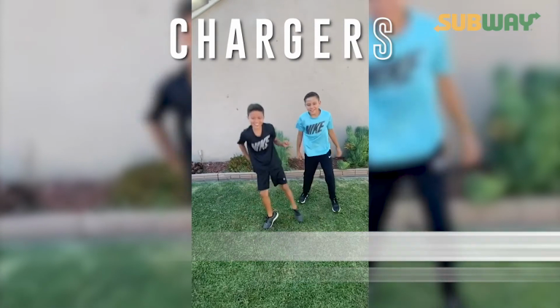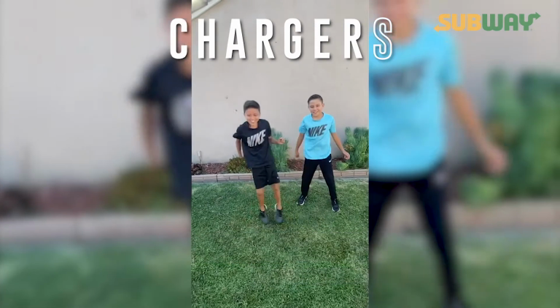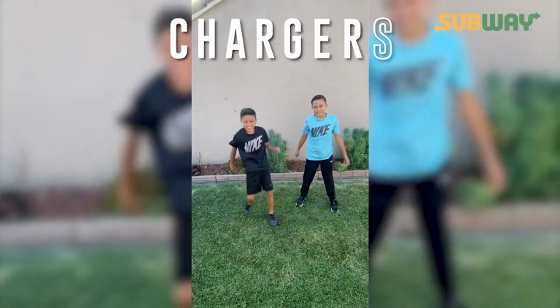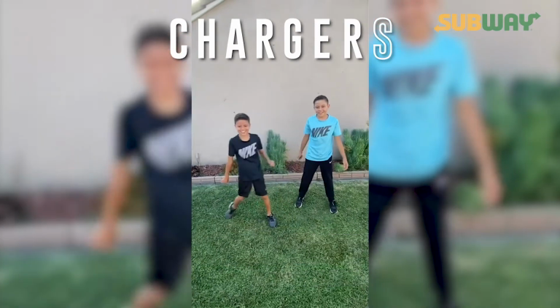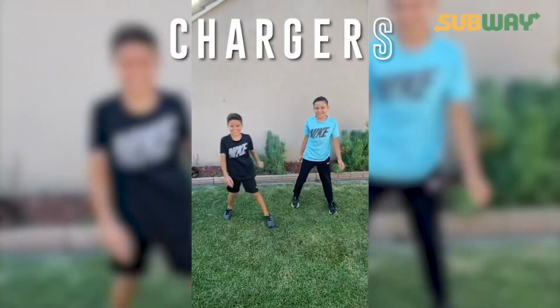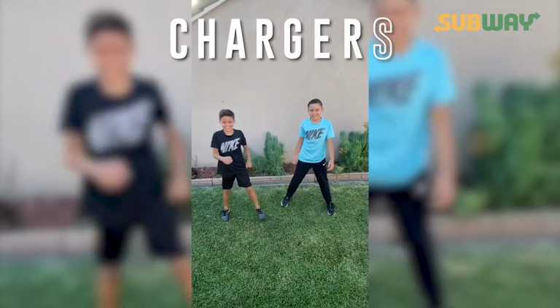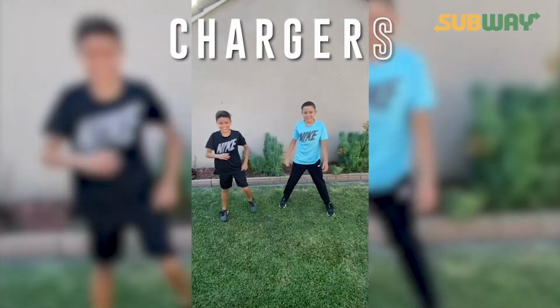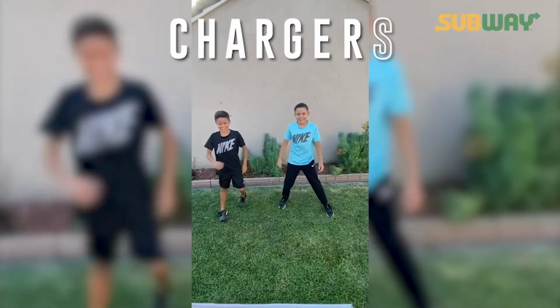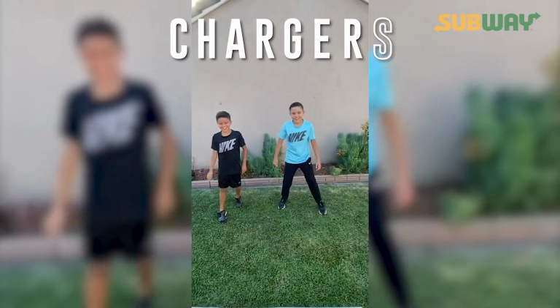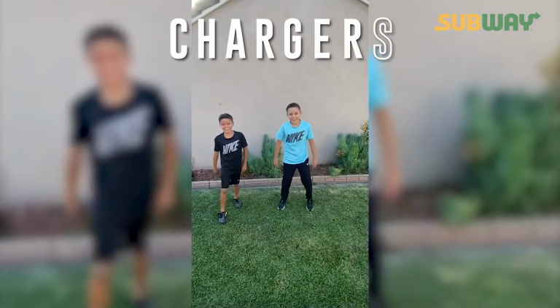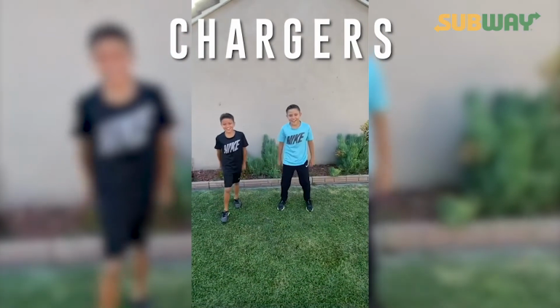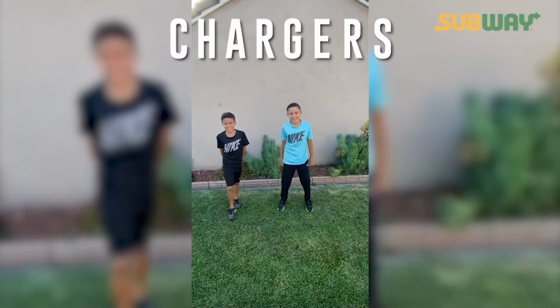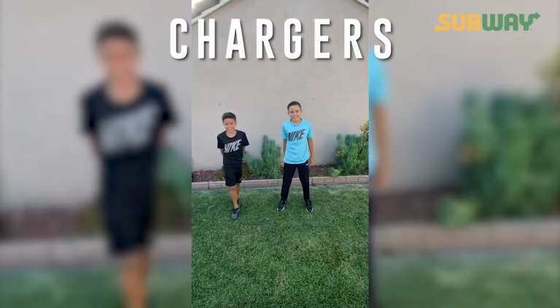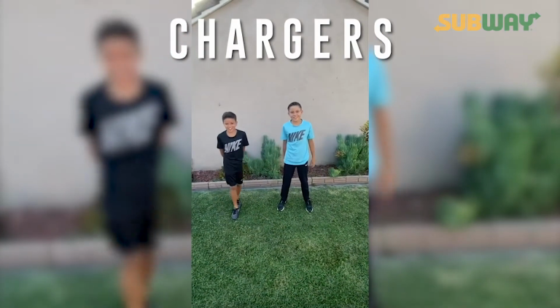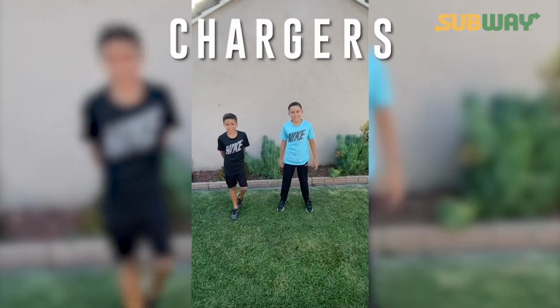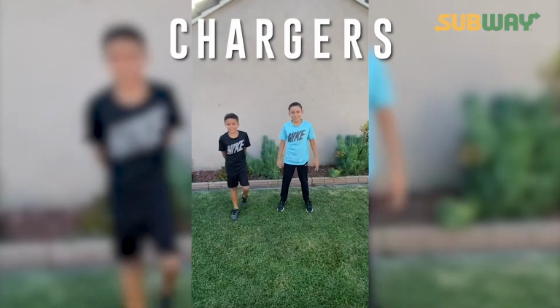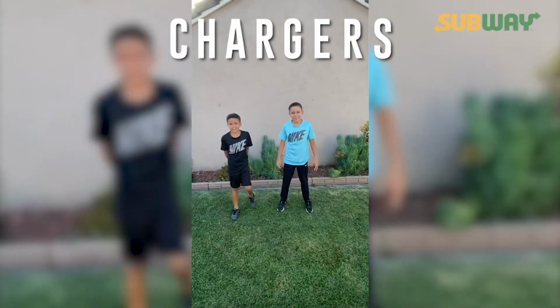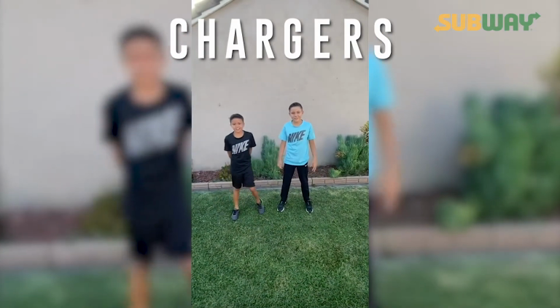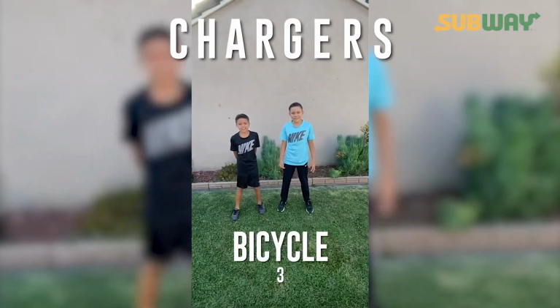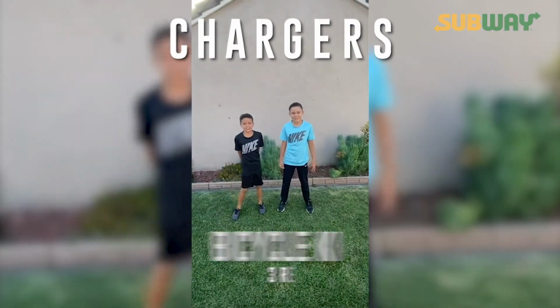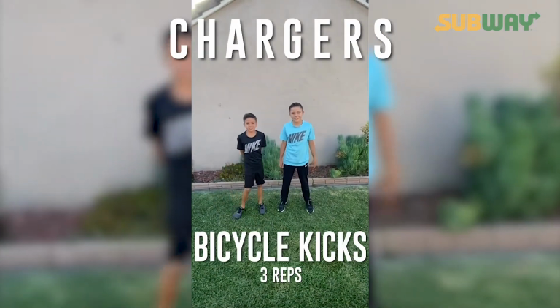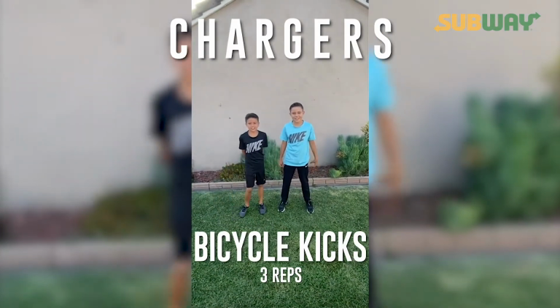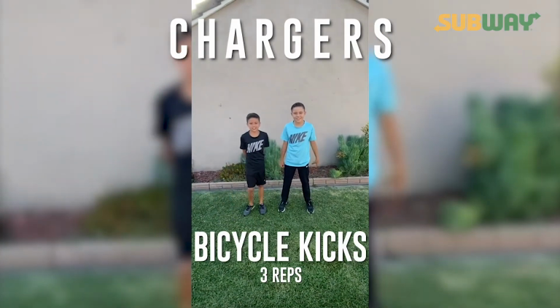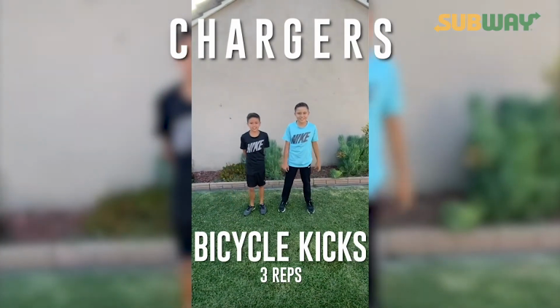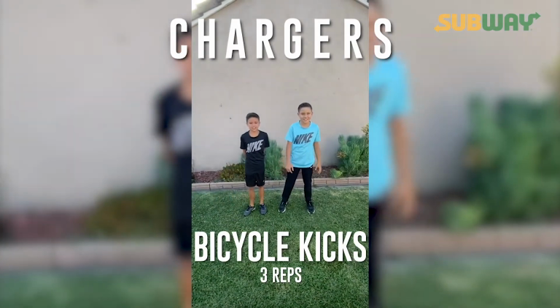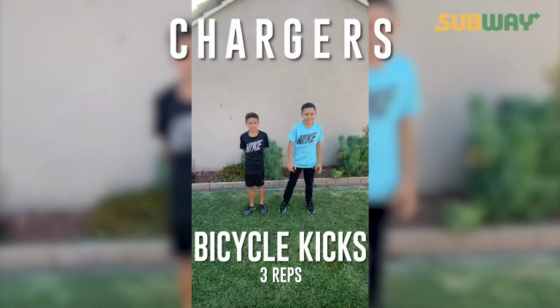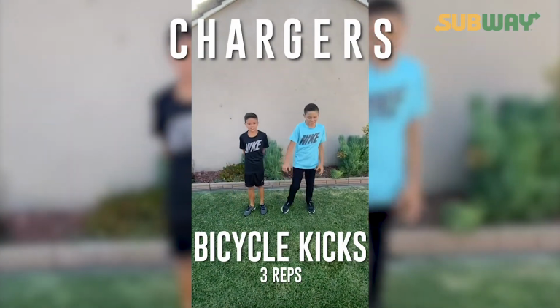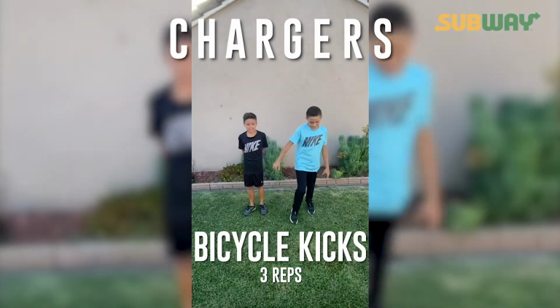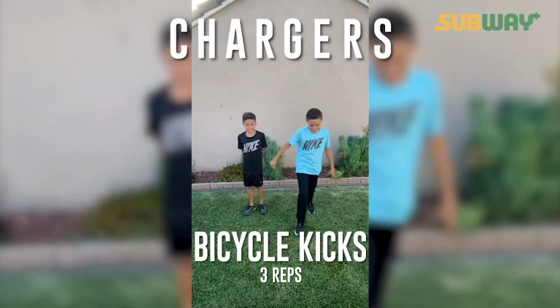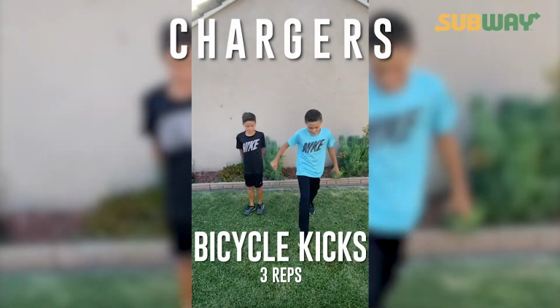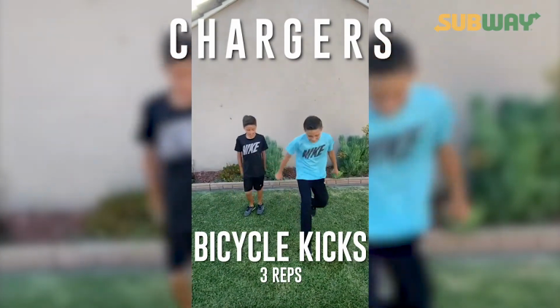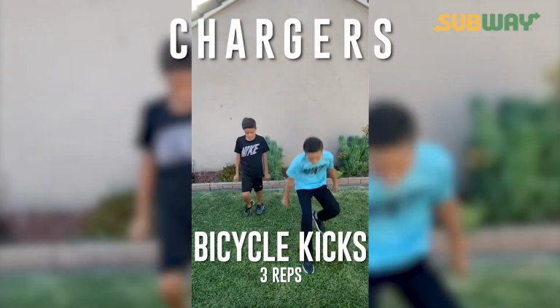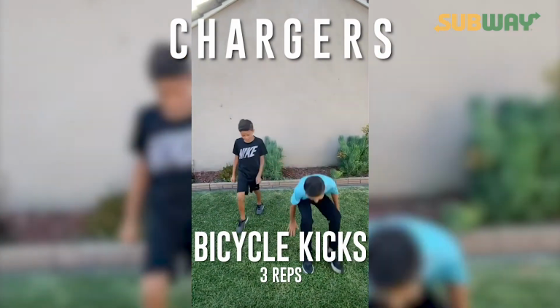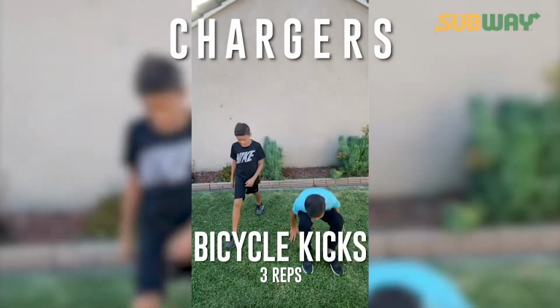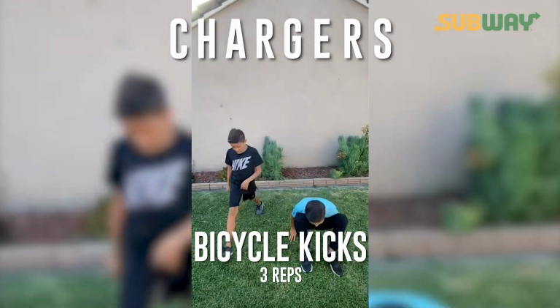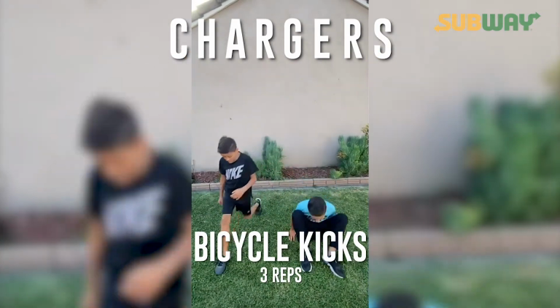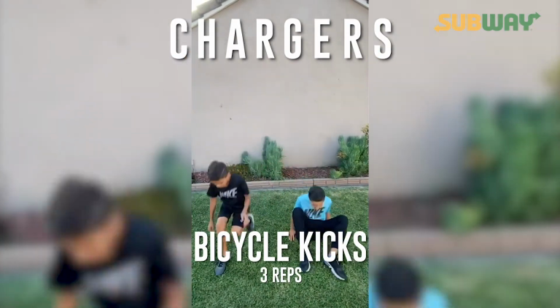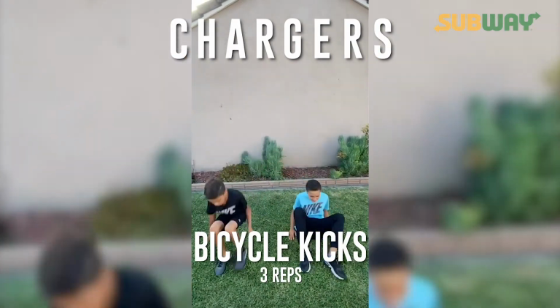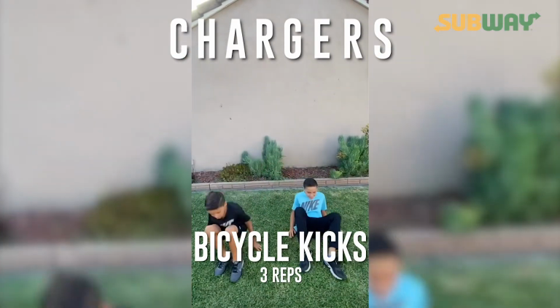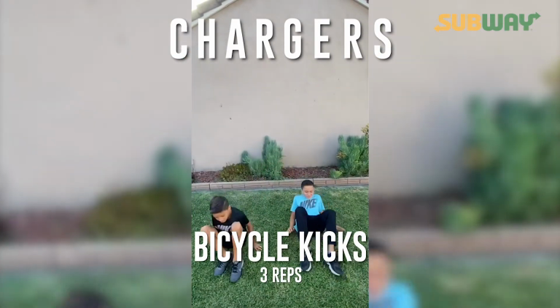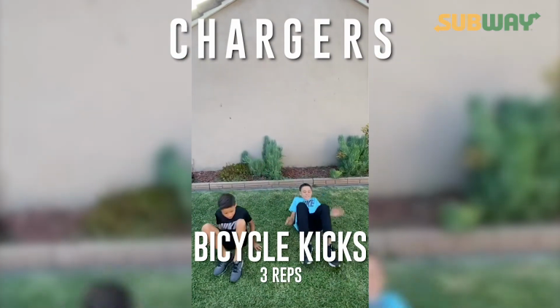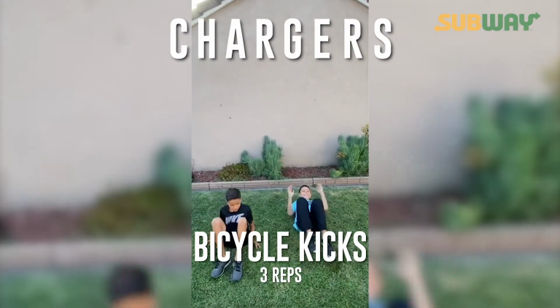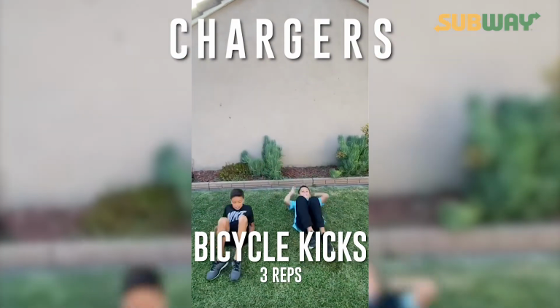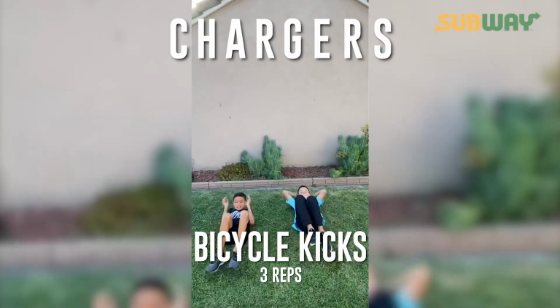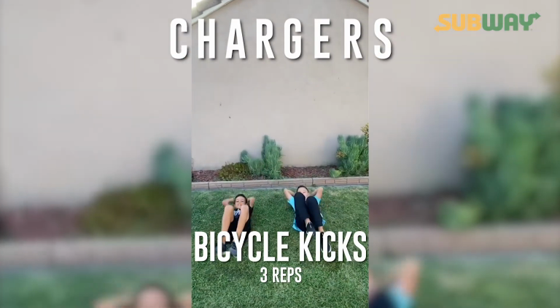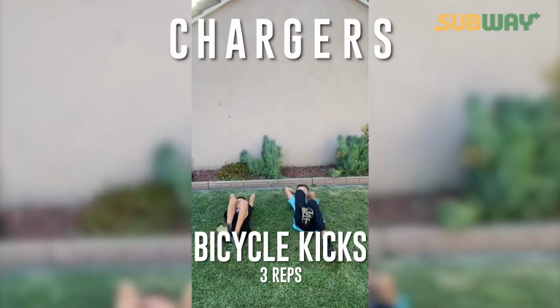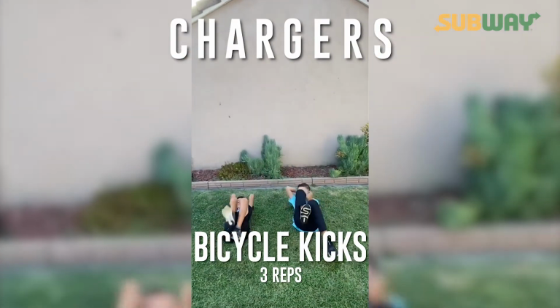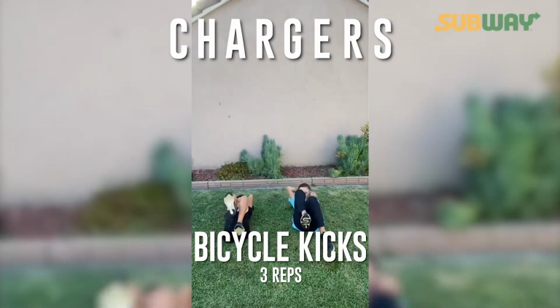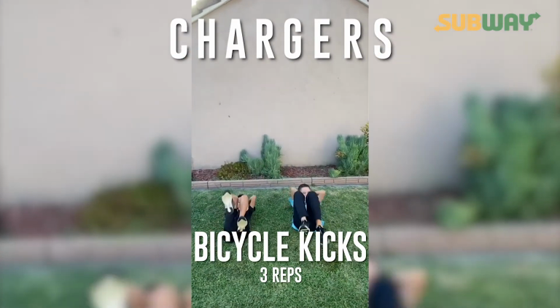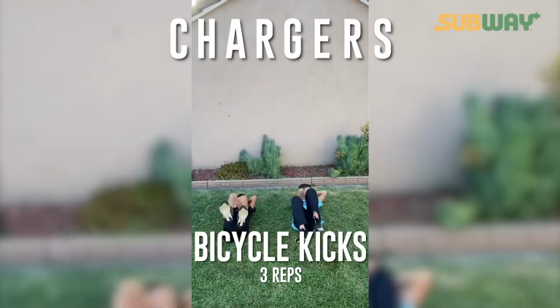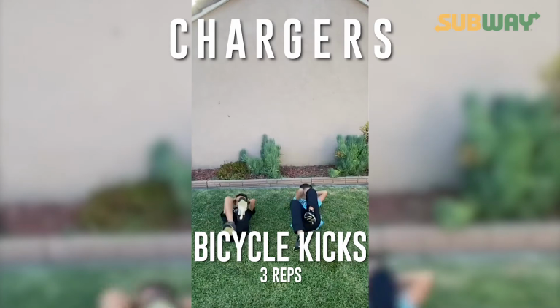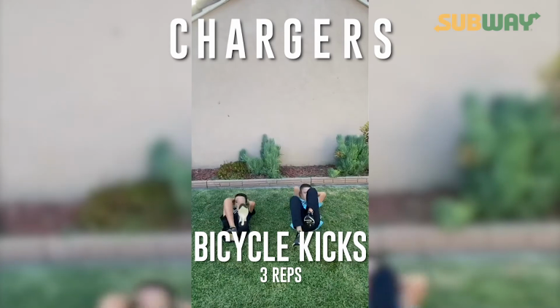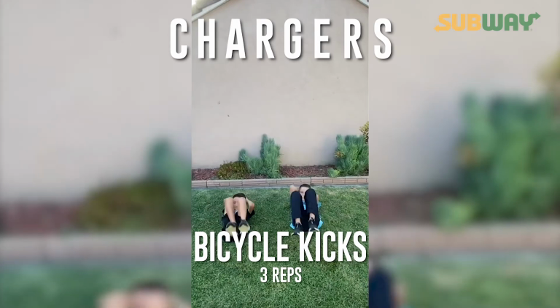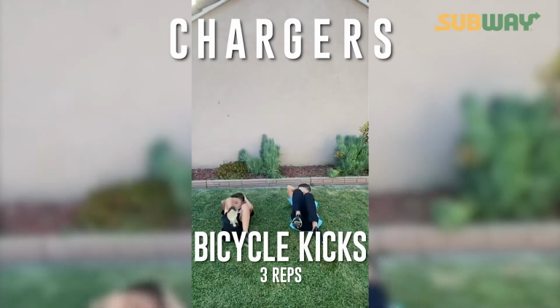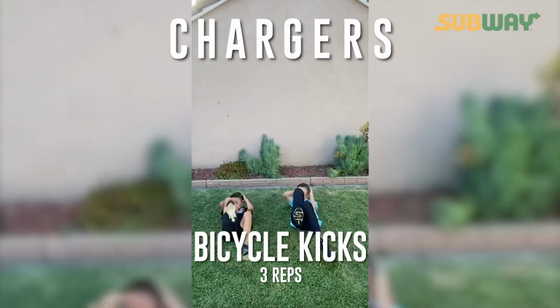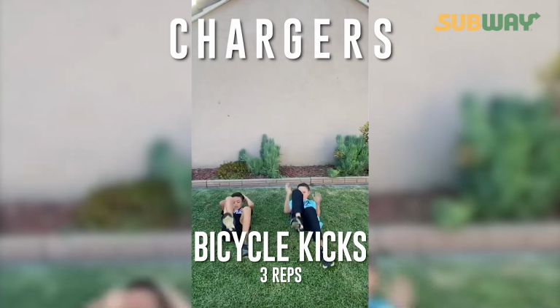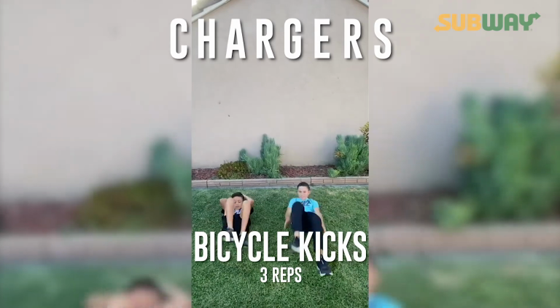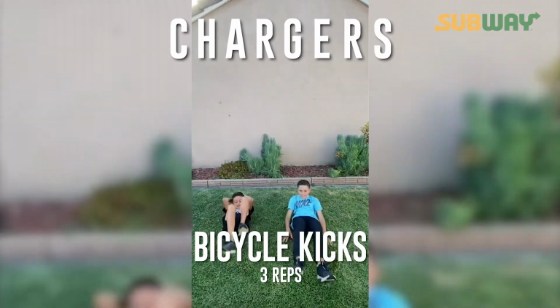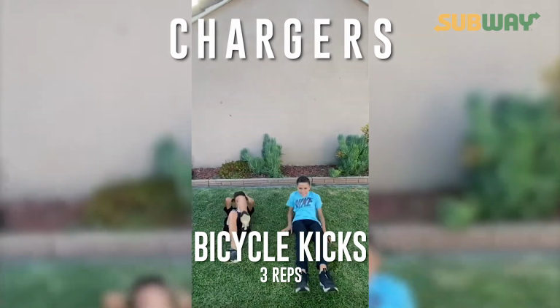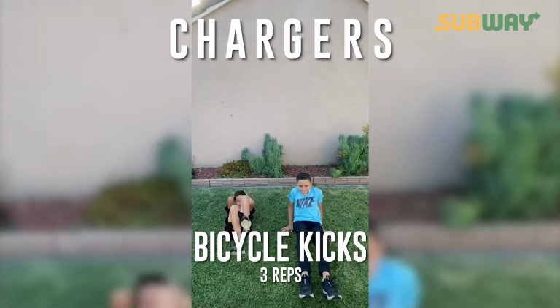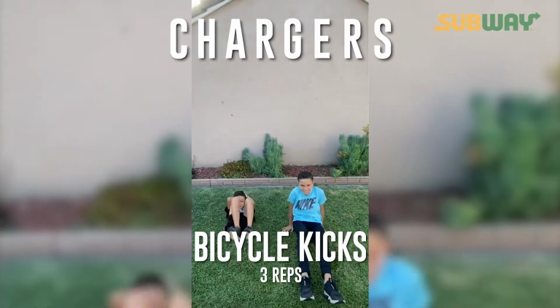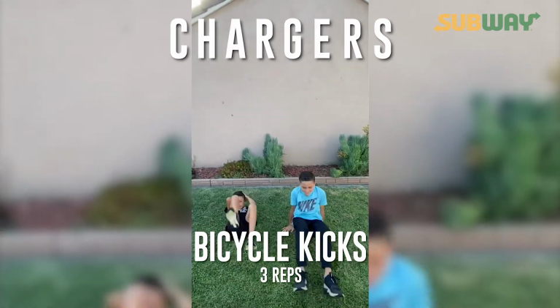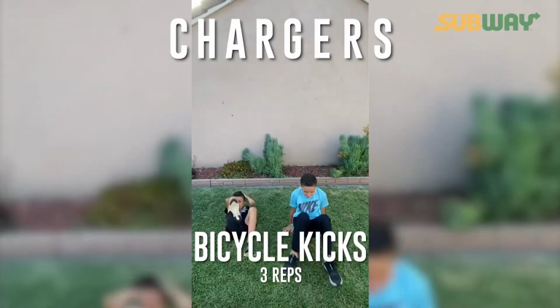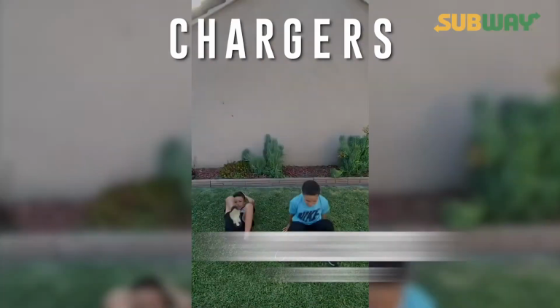Now S: three bicycle kicks. Ready? One, two, three, four, five.